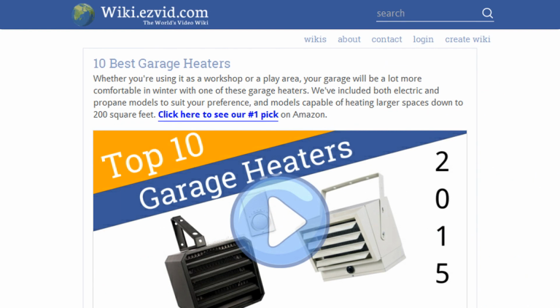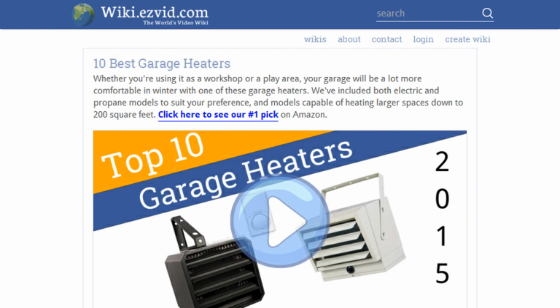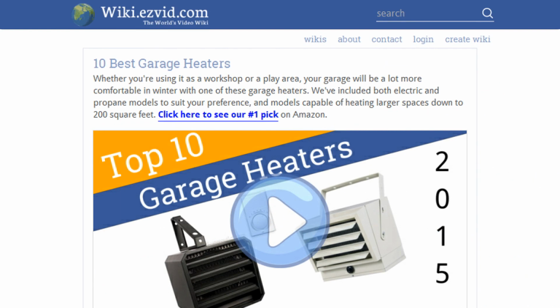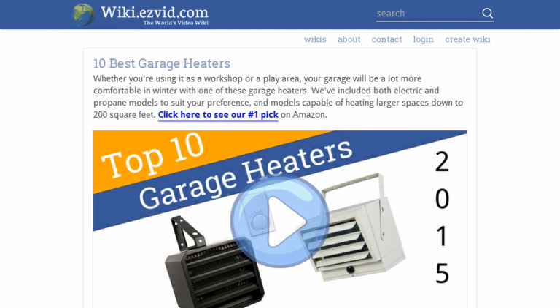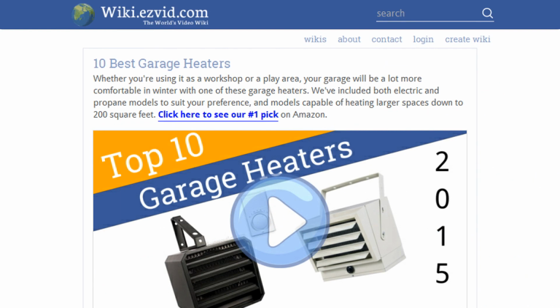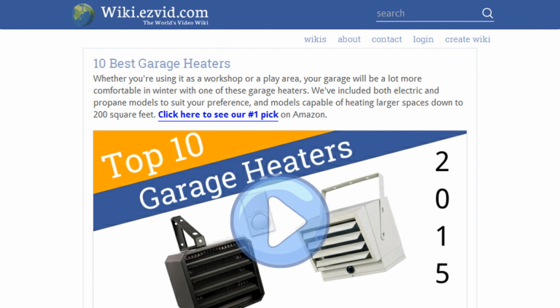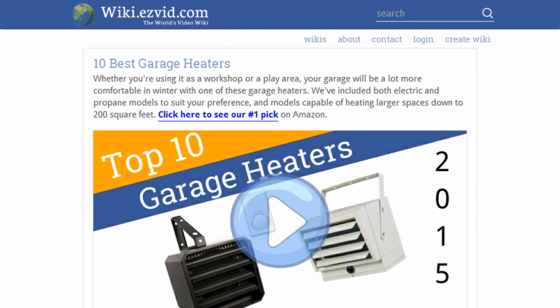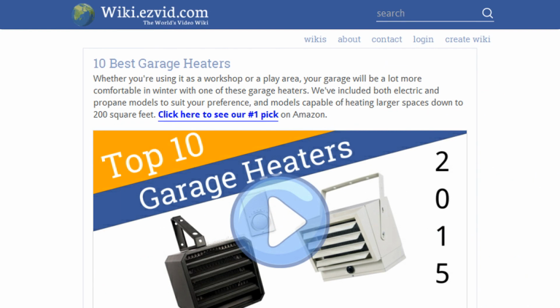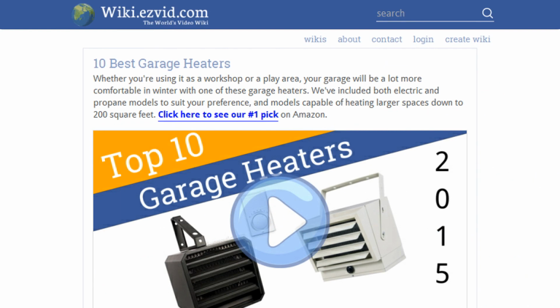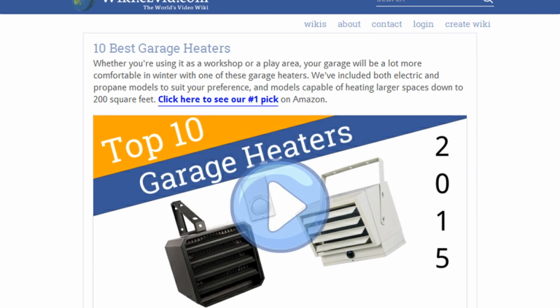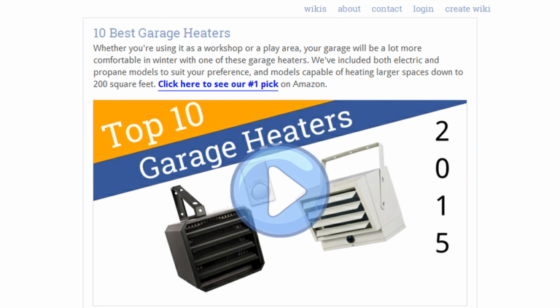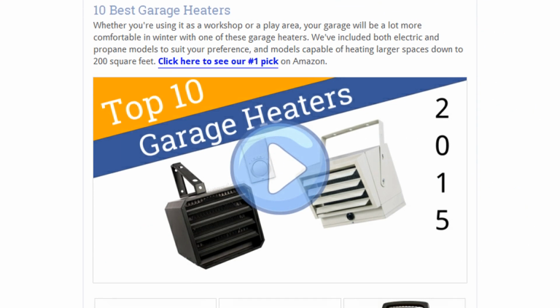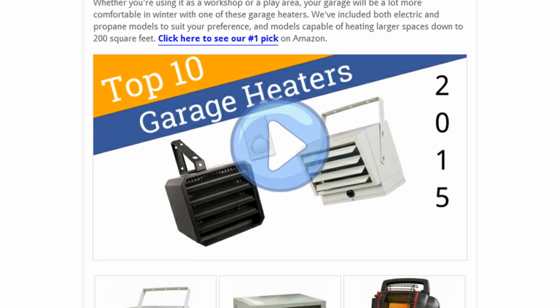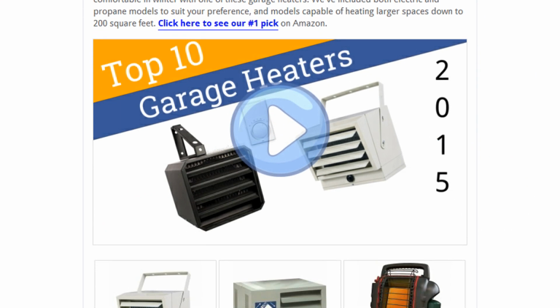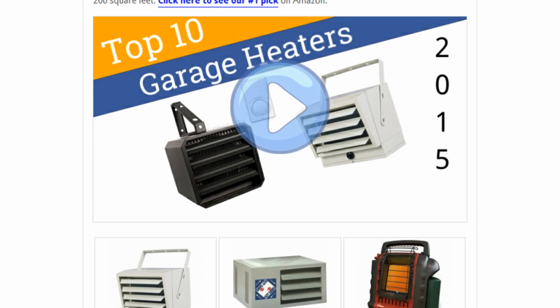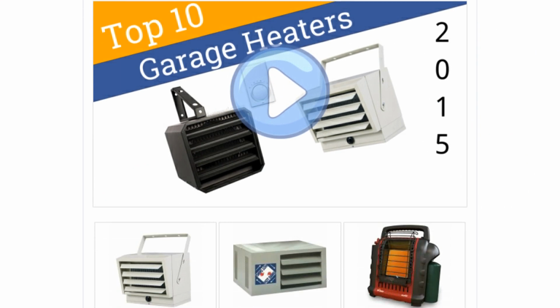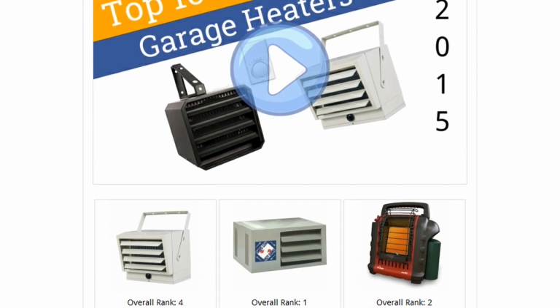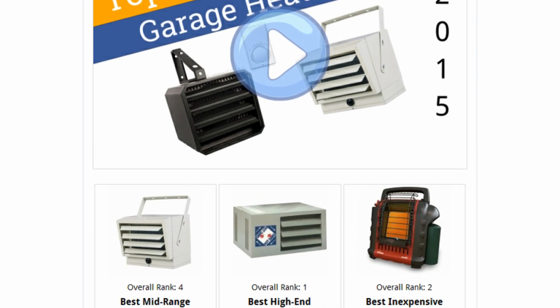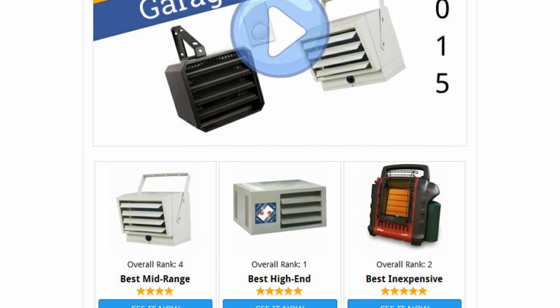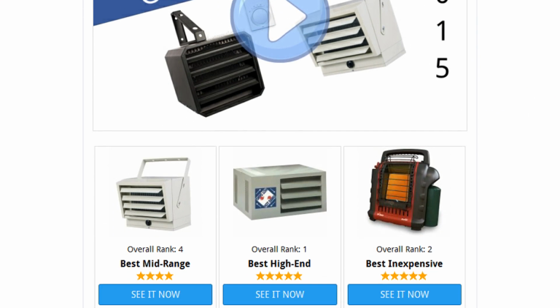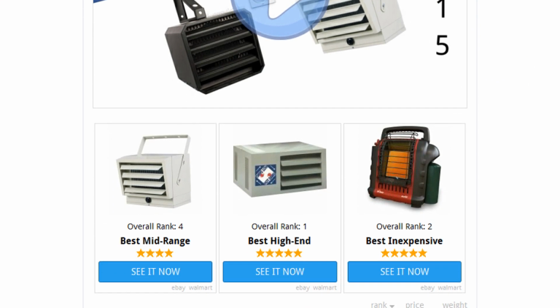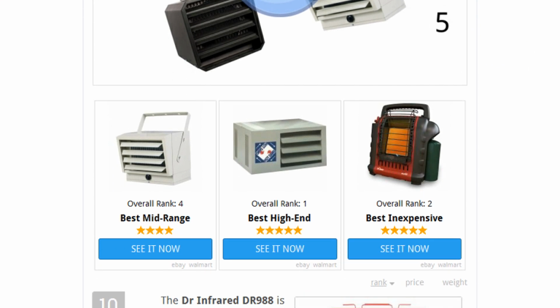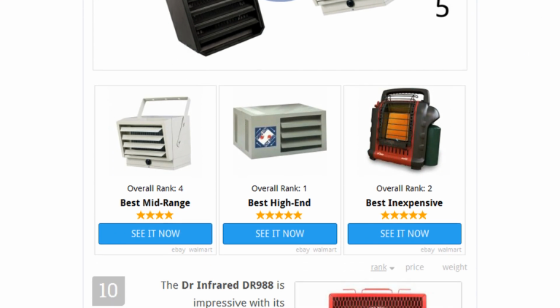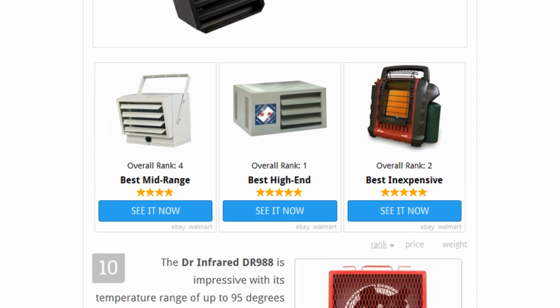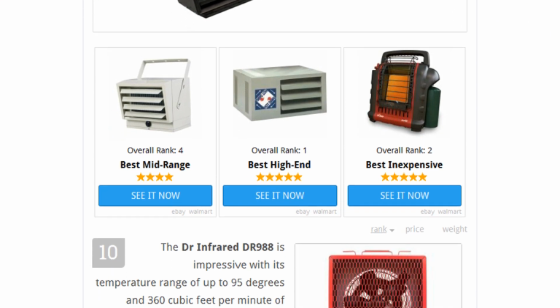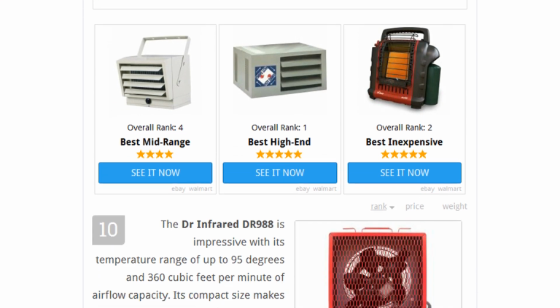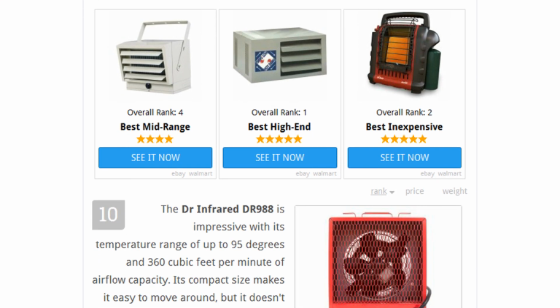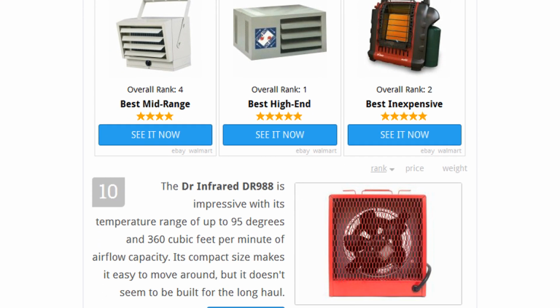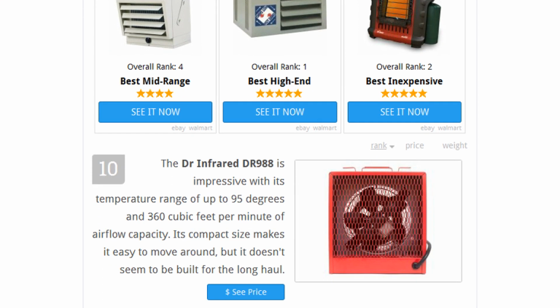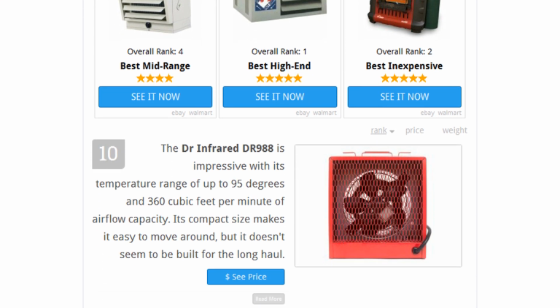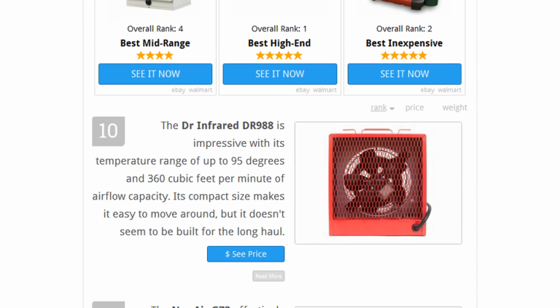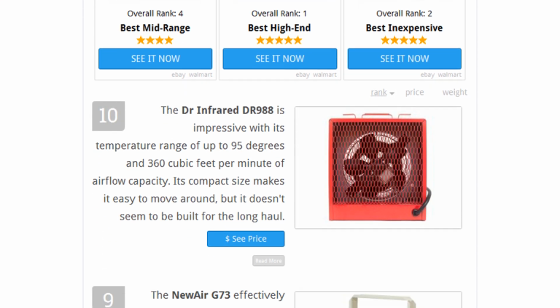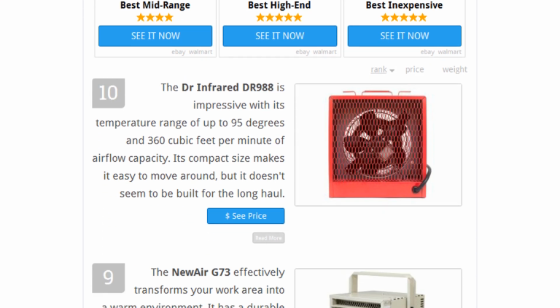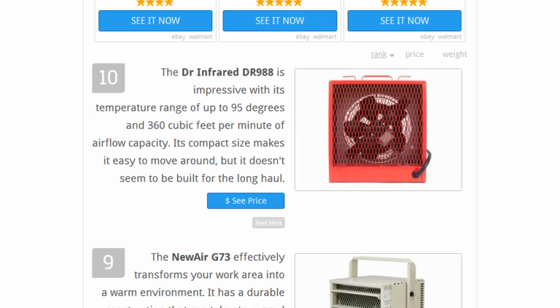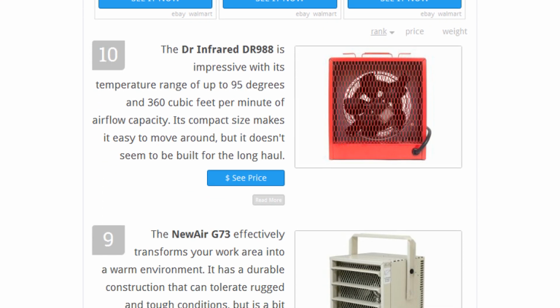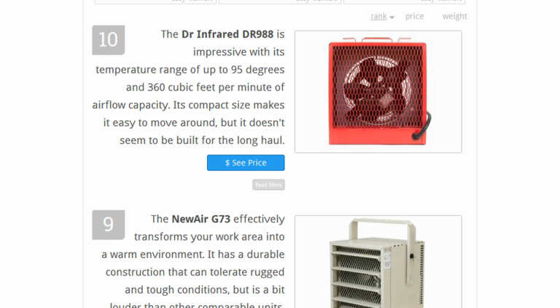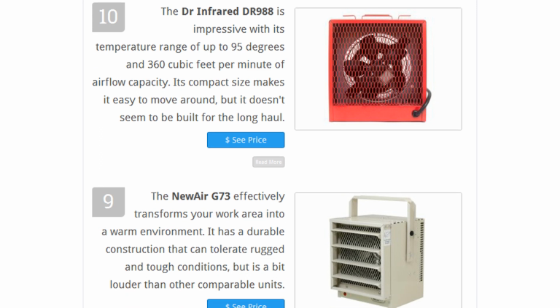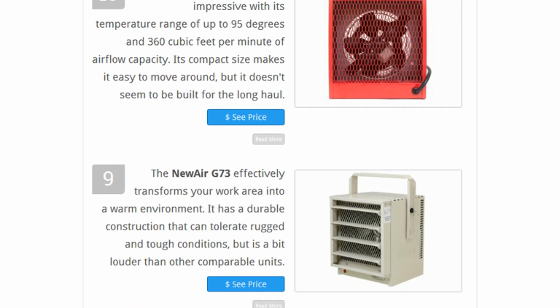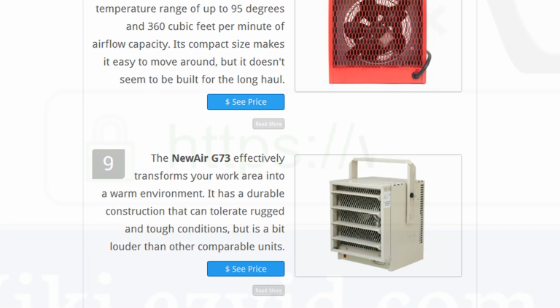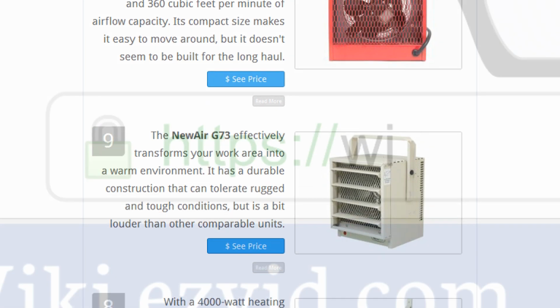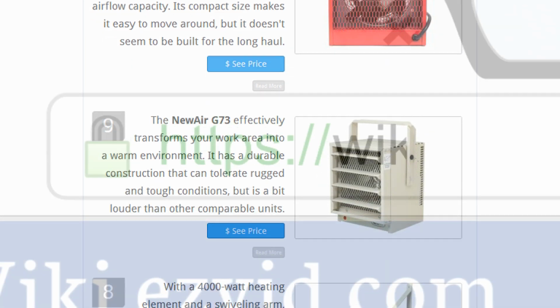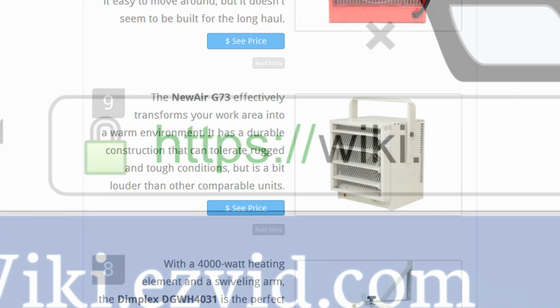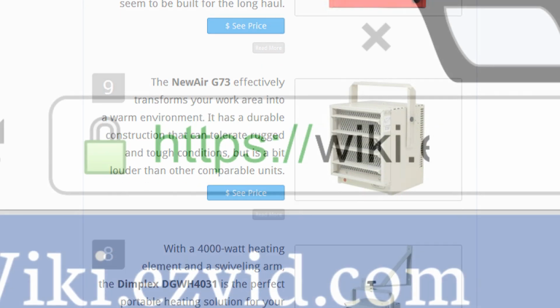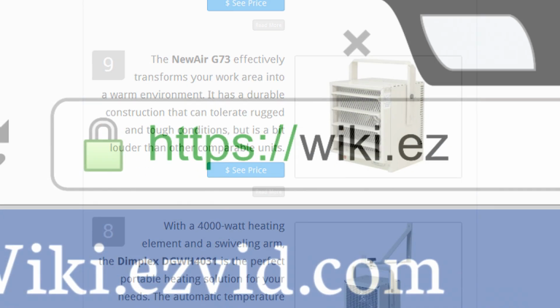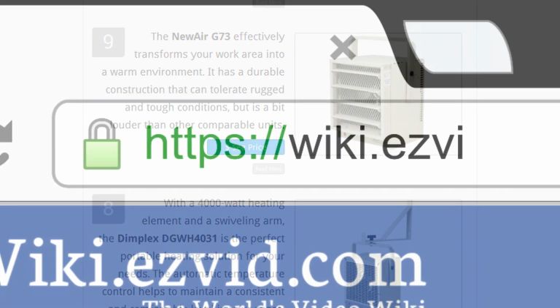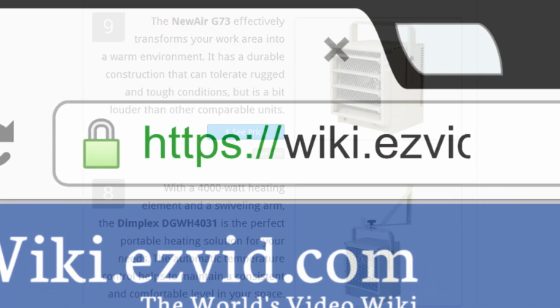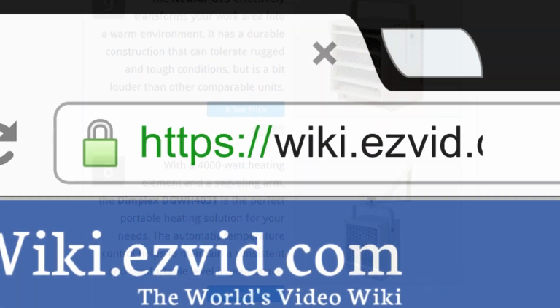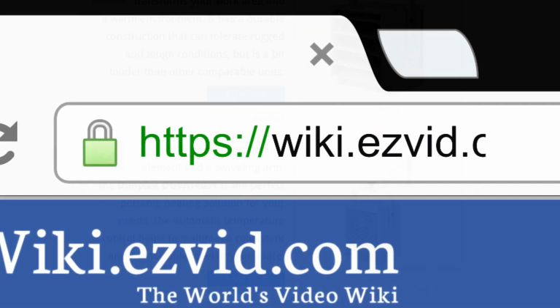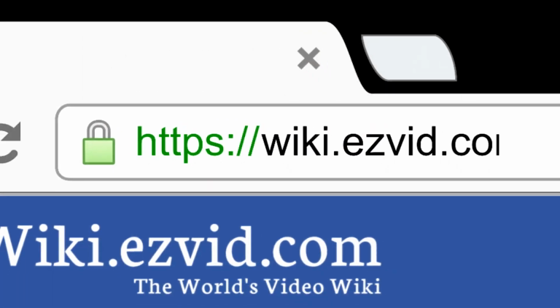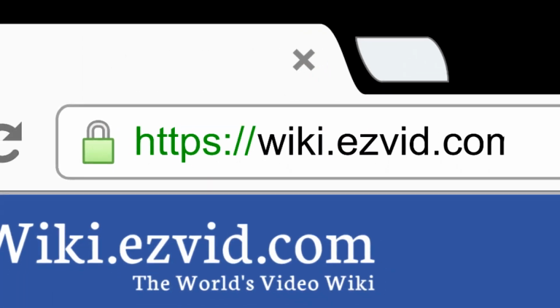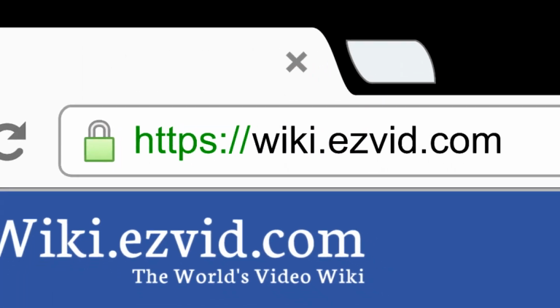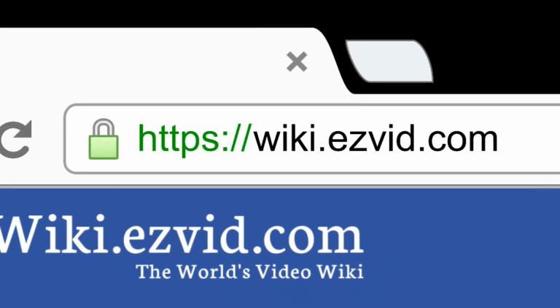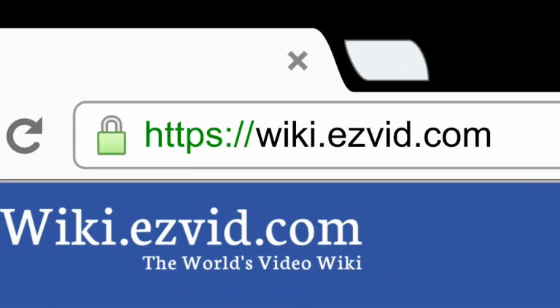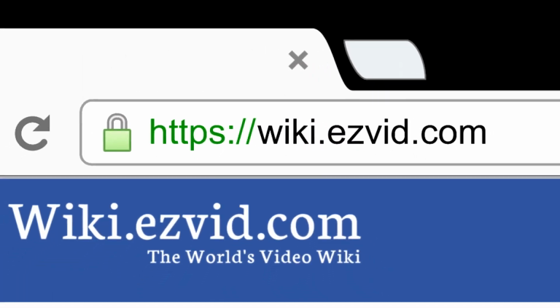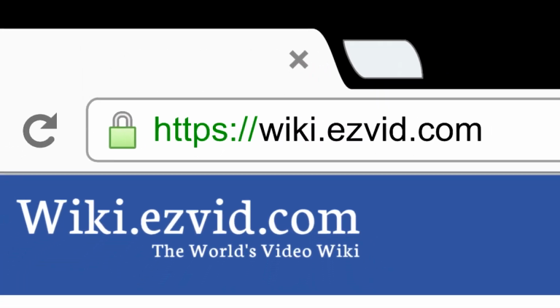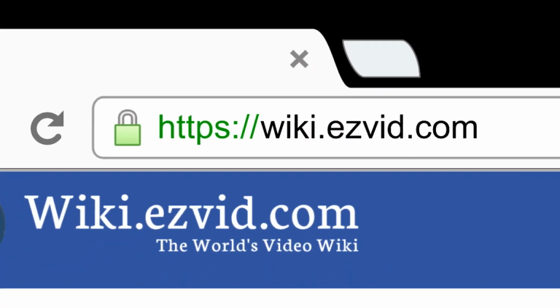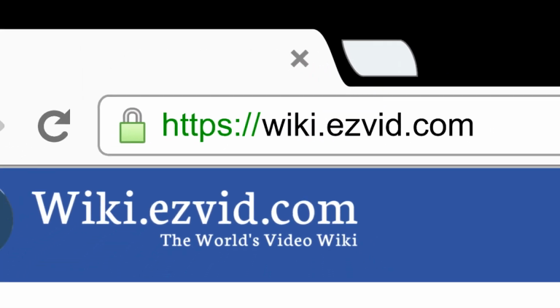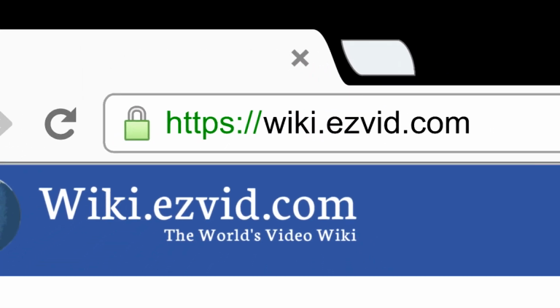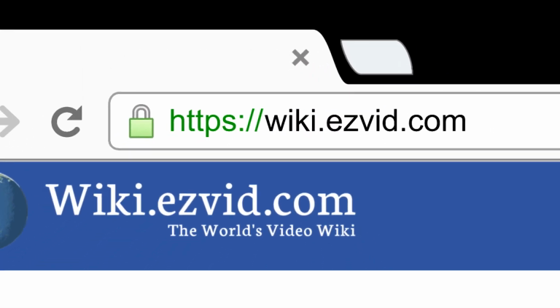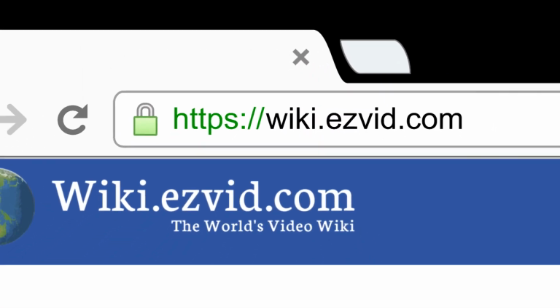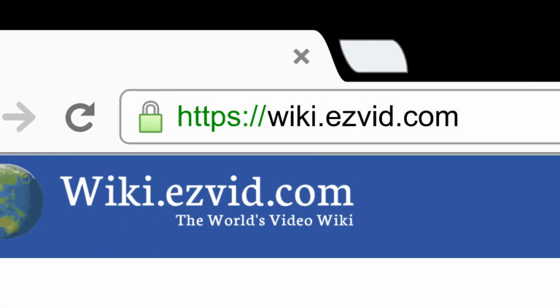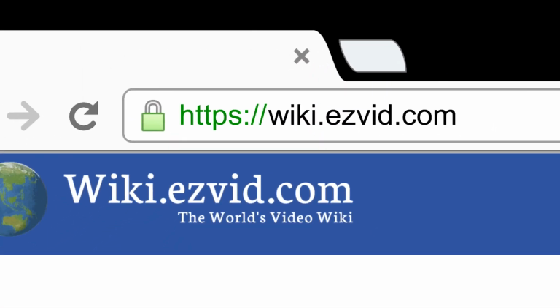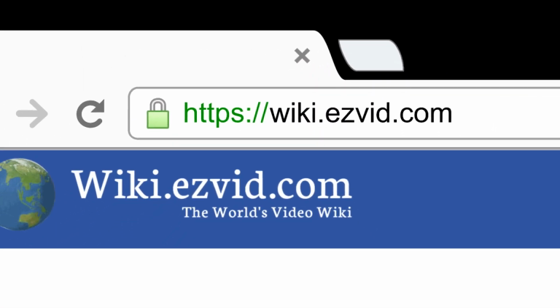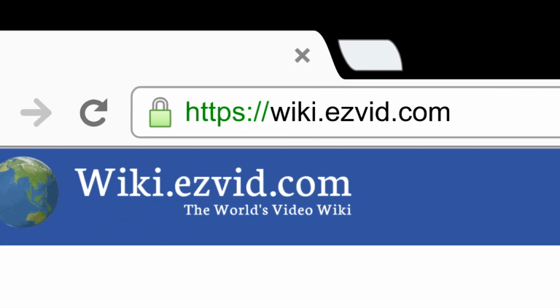To see all this stuff, go to wiki.easyvid.com and search for garage heaters, or click beneath this video.